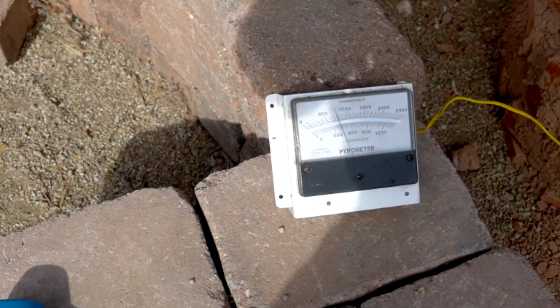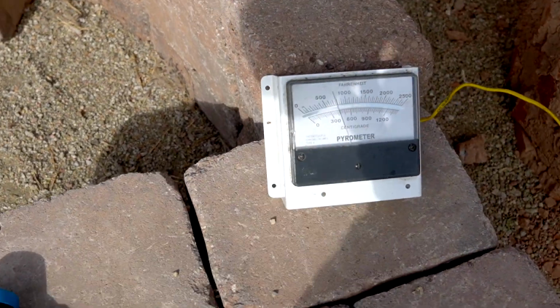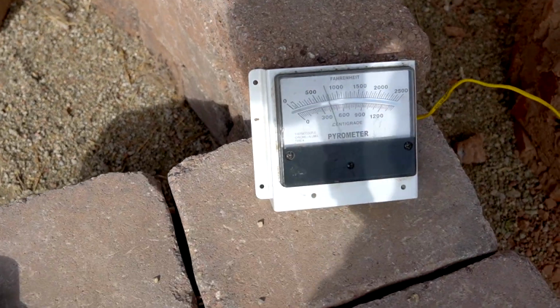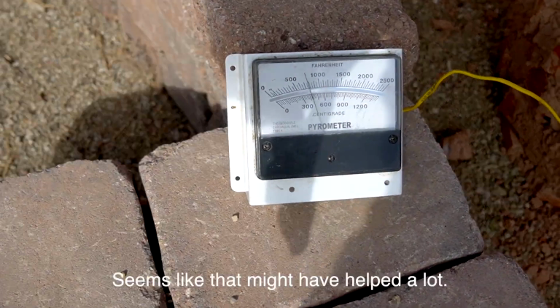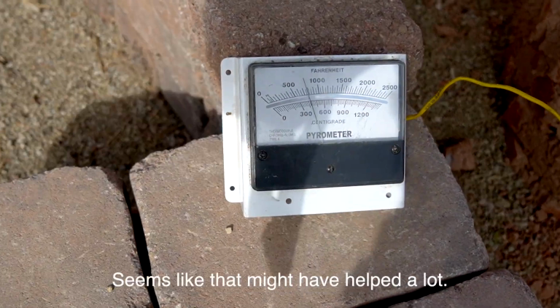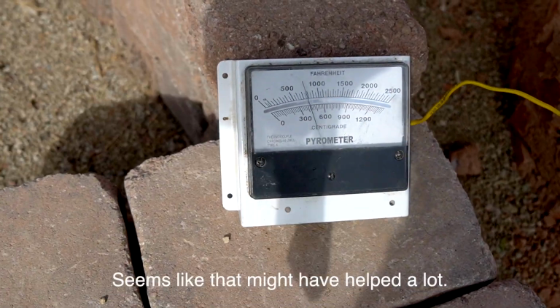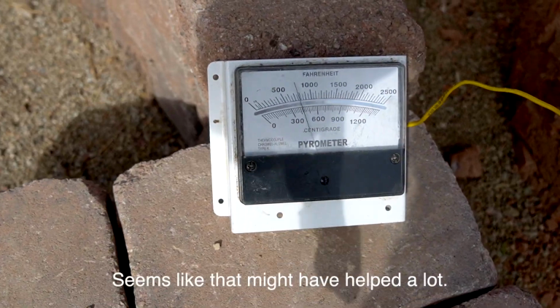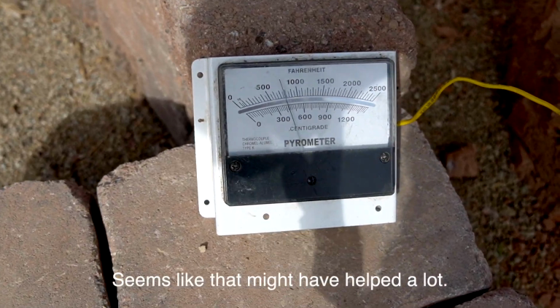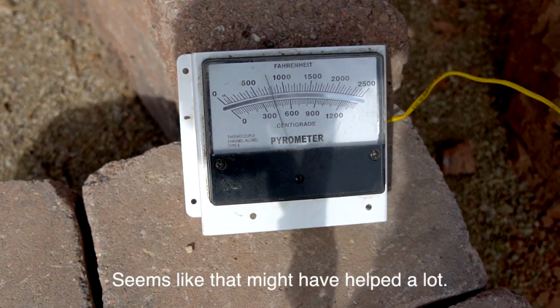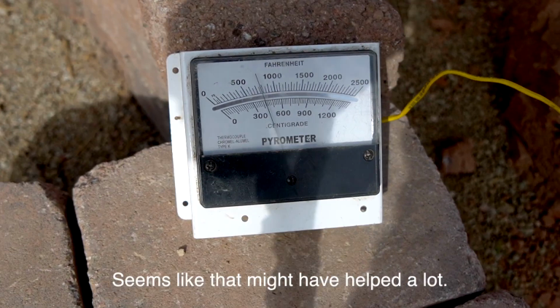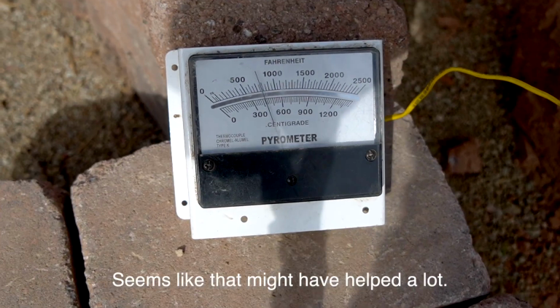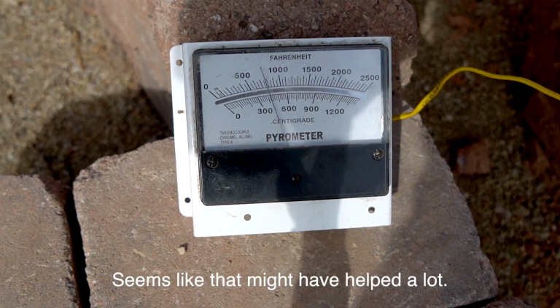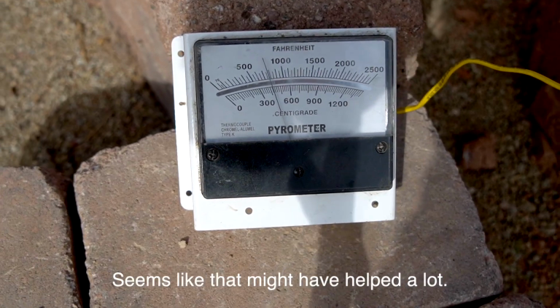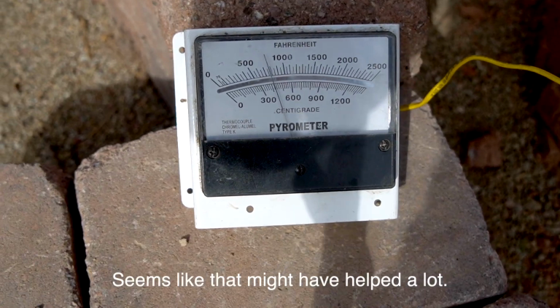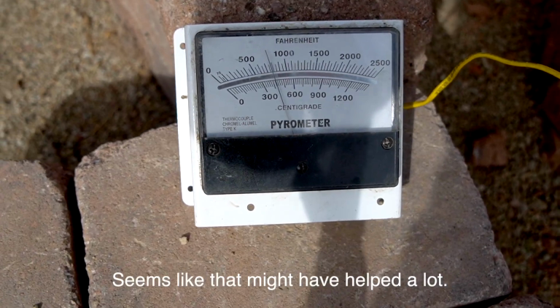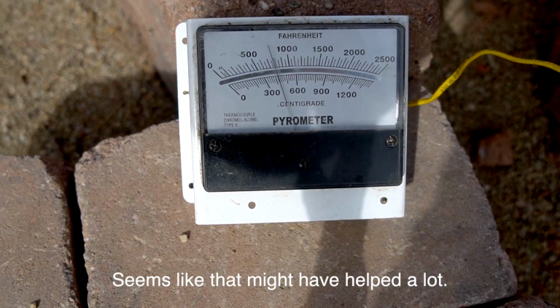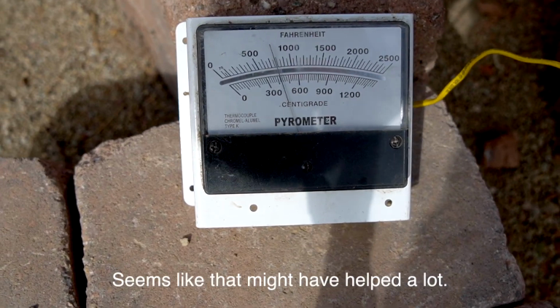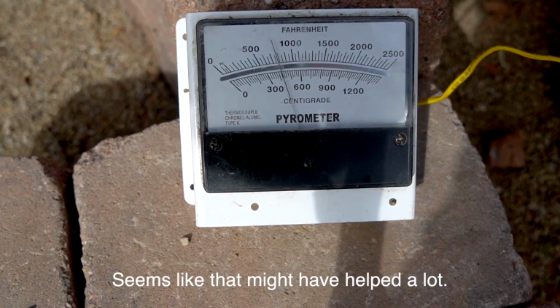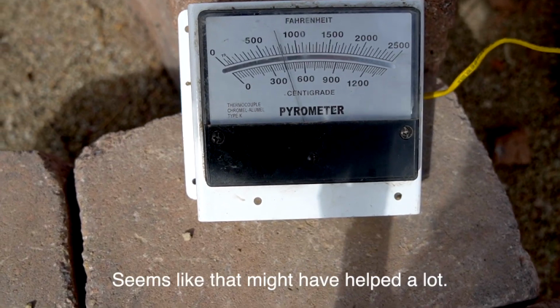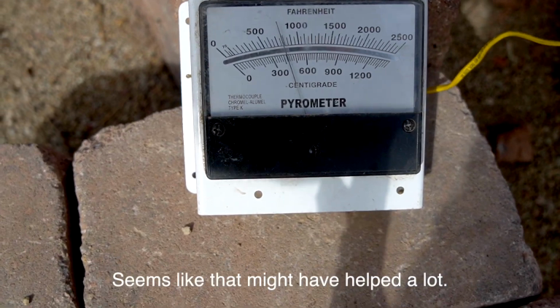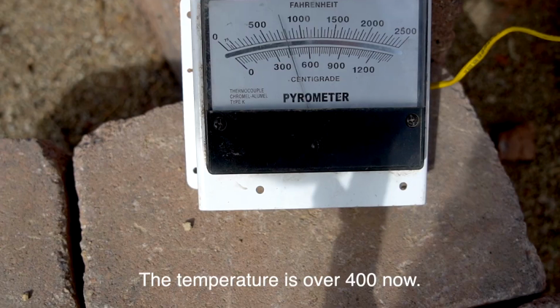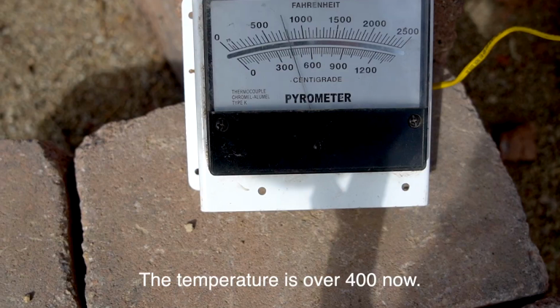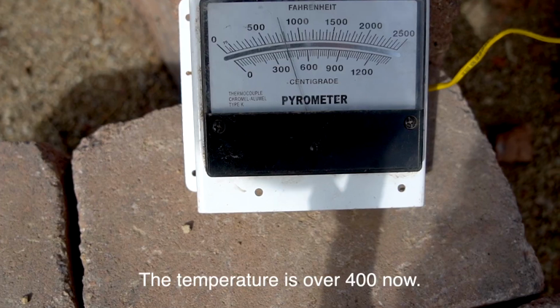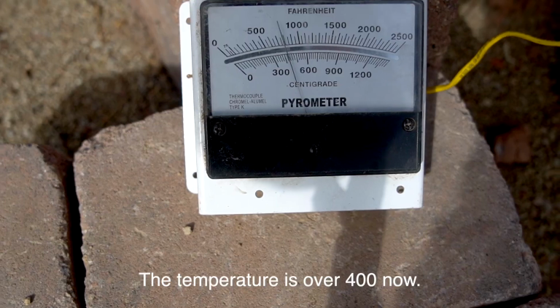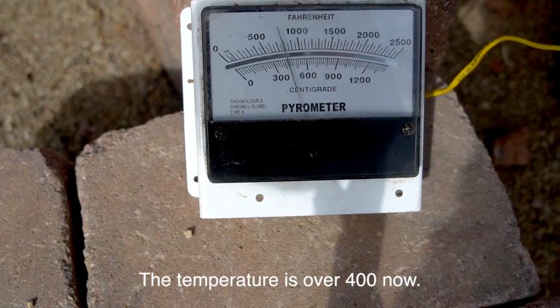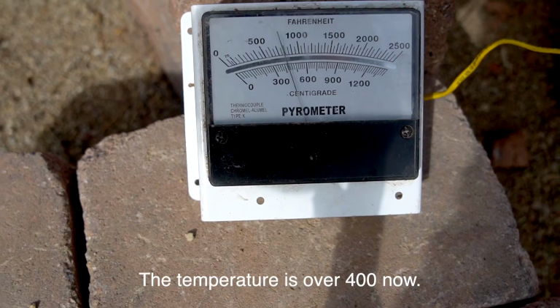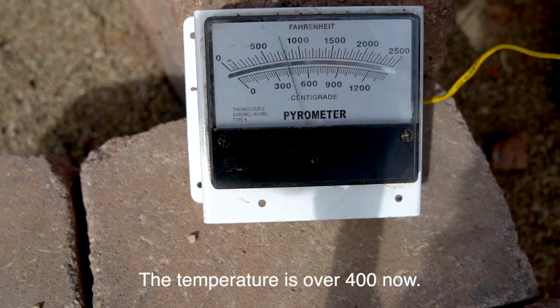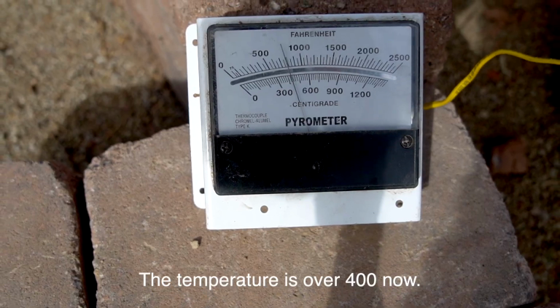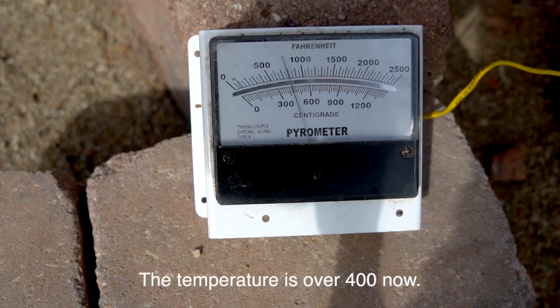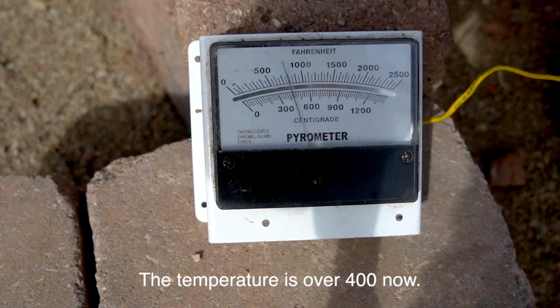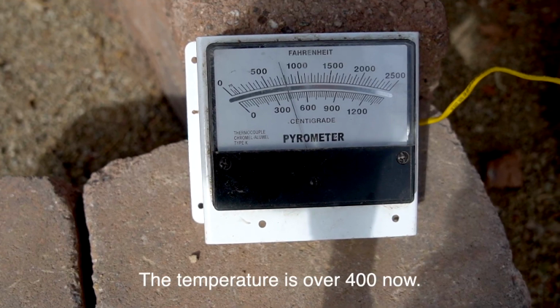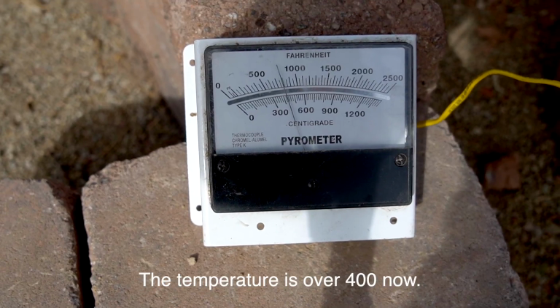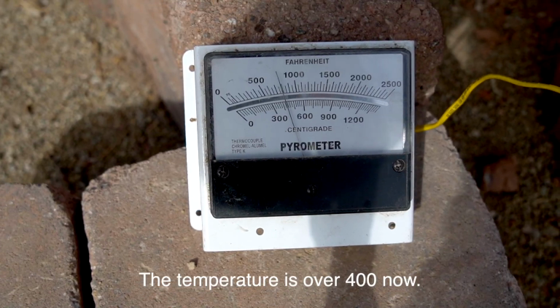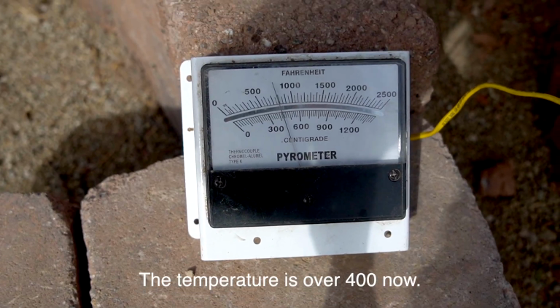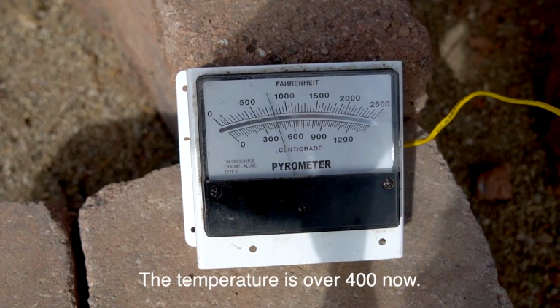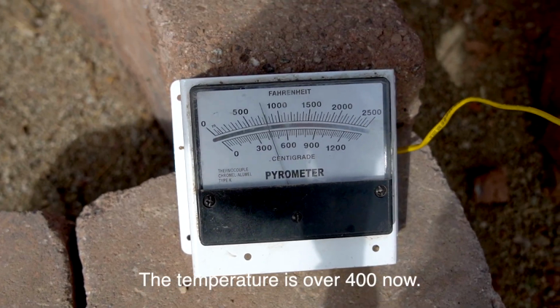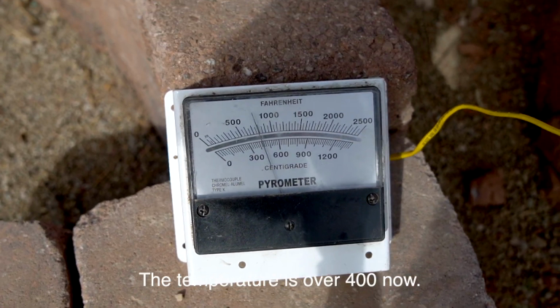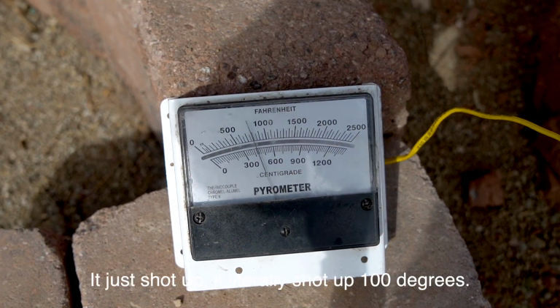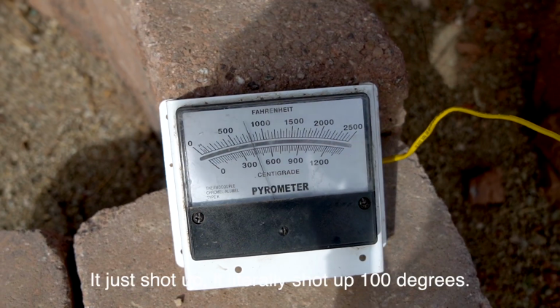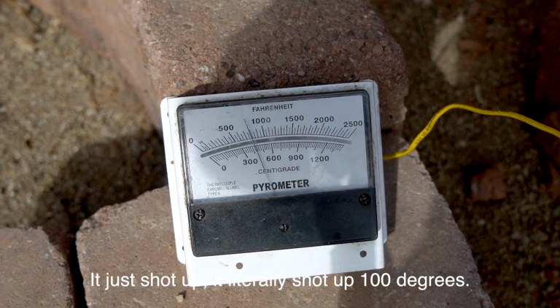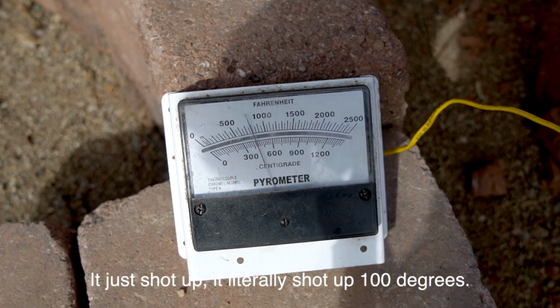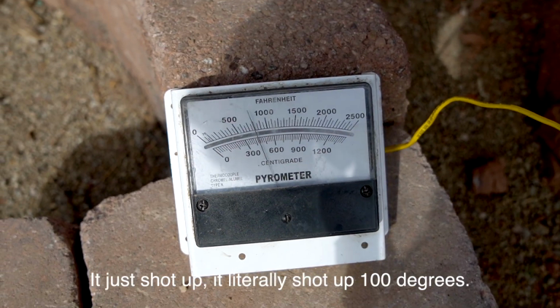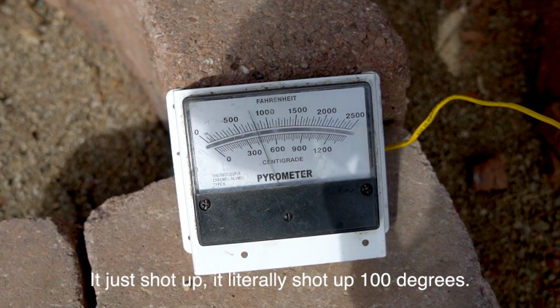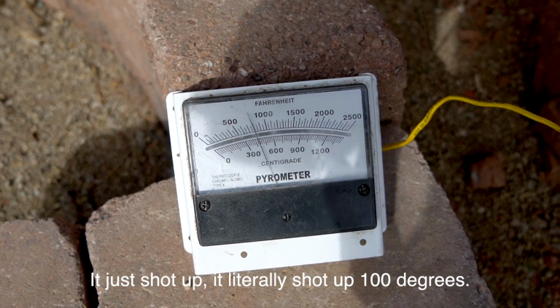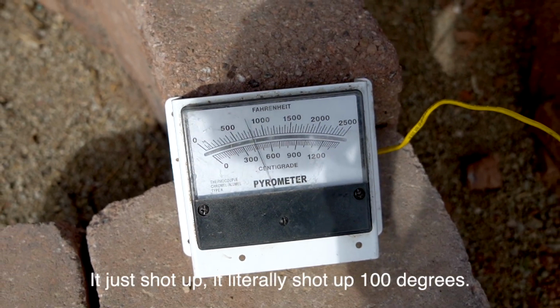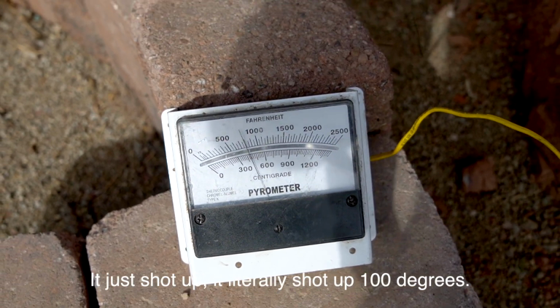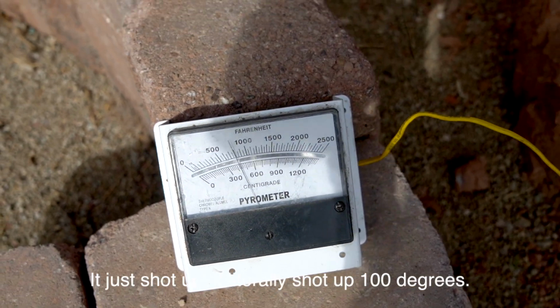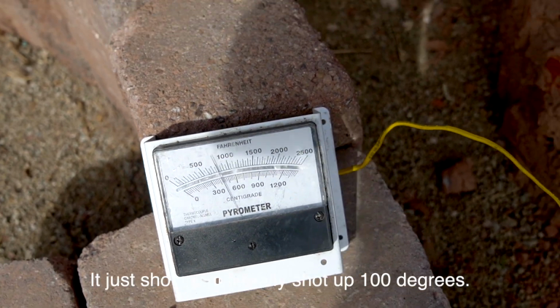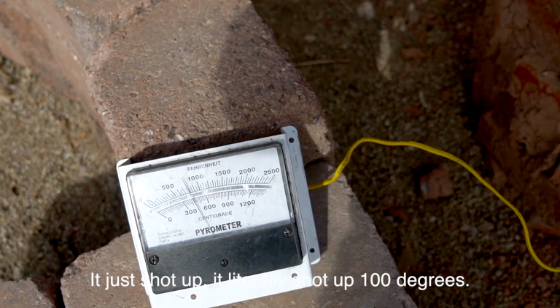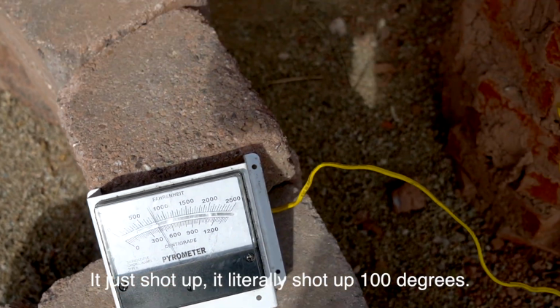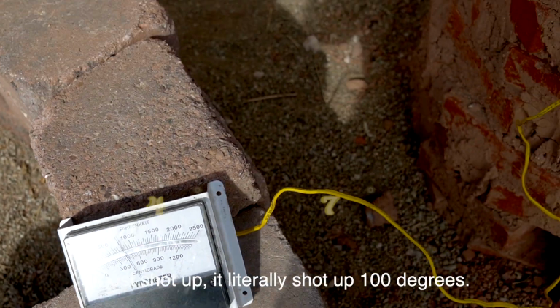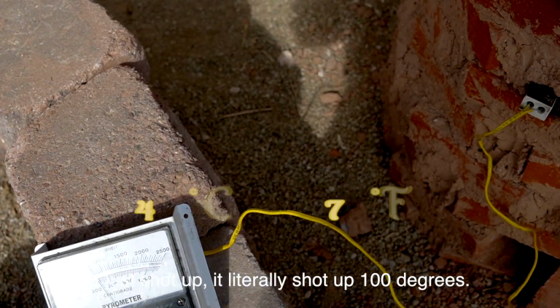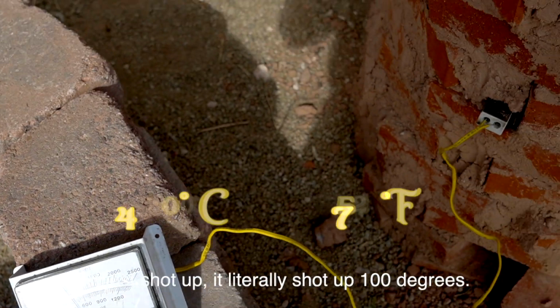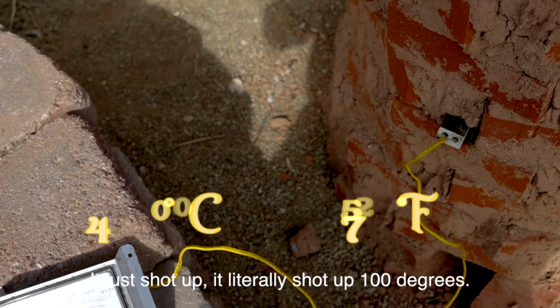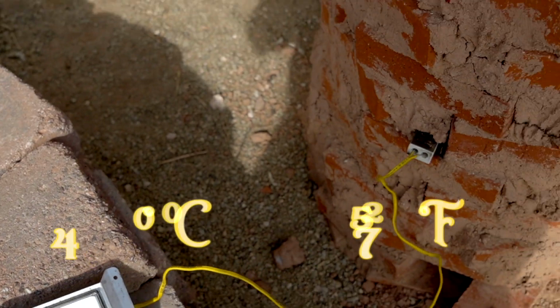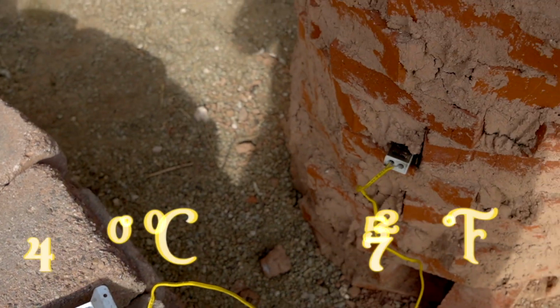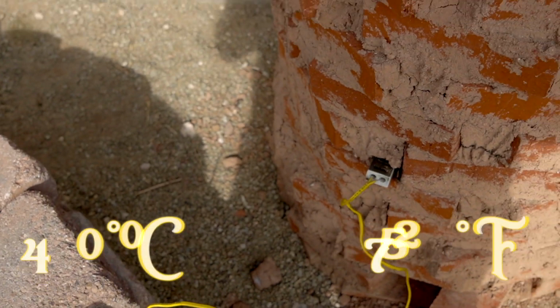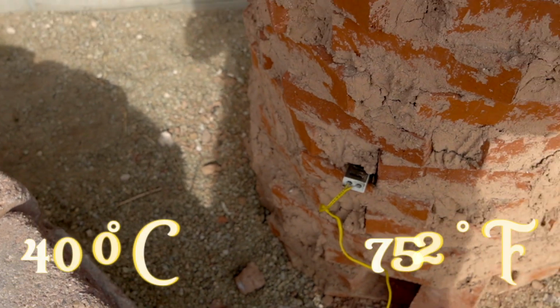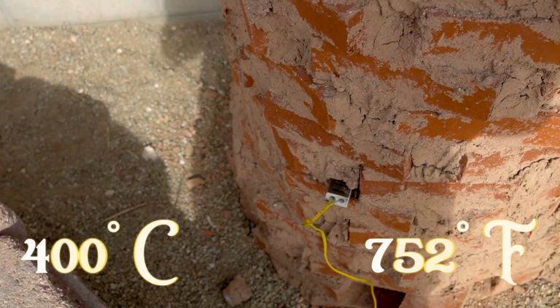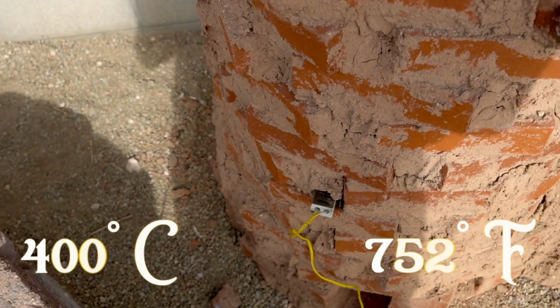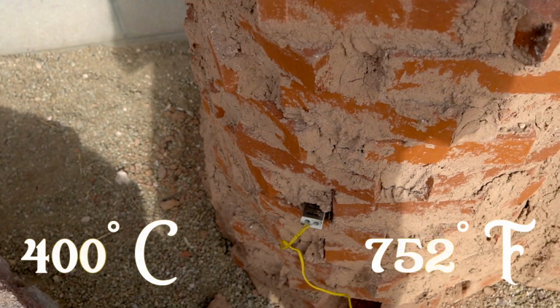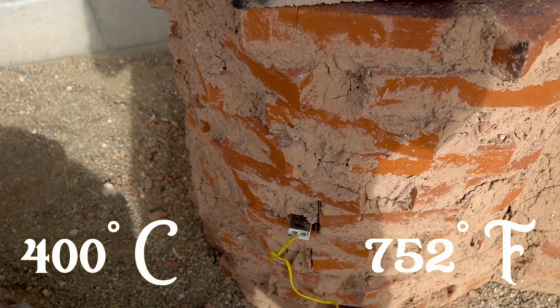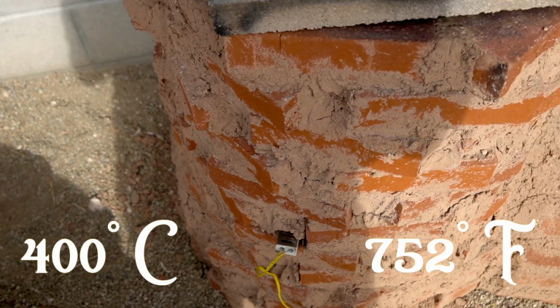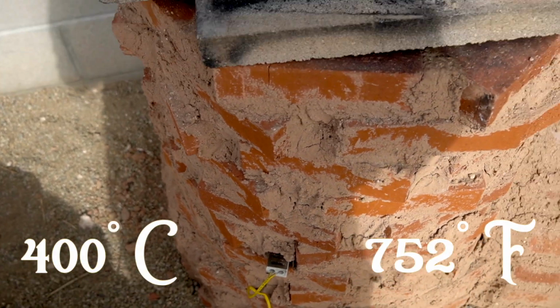Seems like that might have helped a lot. Temperature's over 400 now, it just shot up. Literally shot up 100 degrees, so I just want to take note of that.